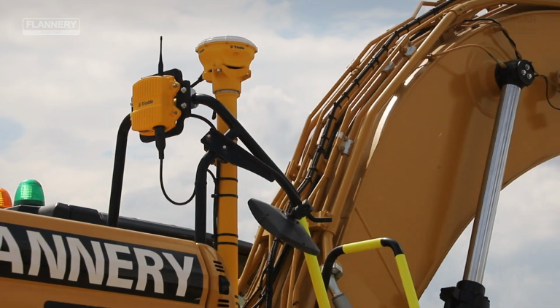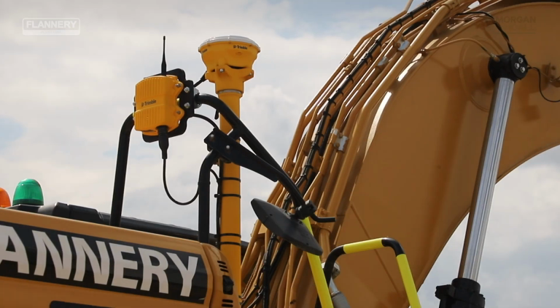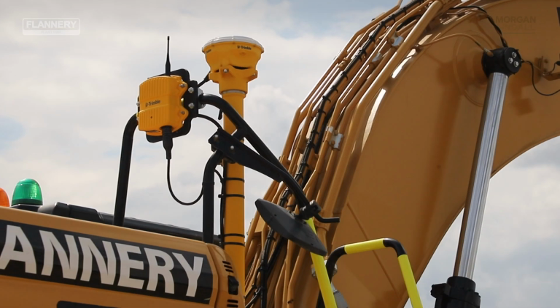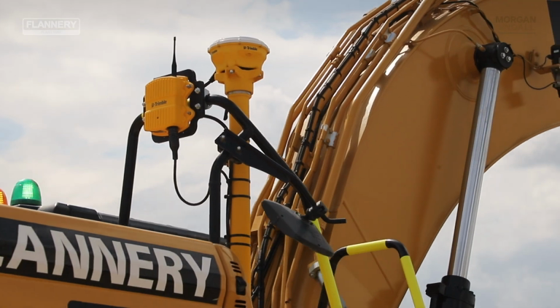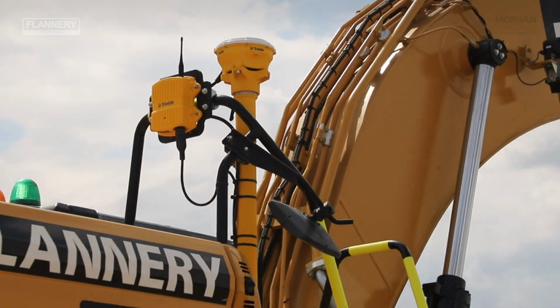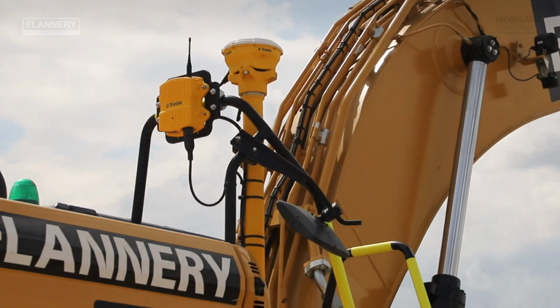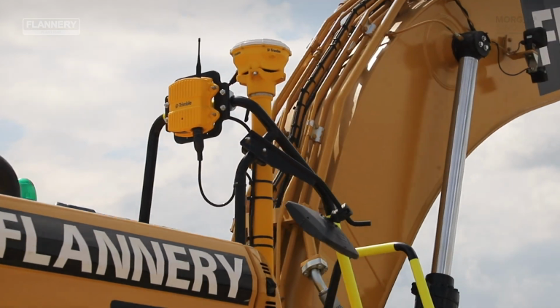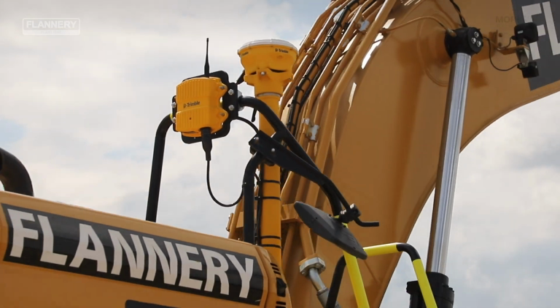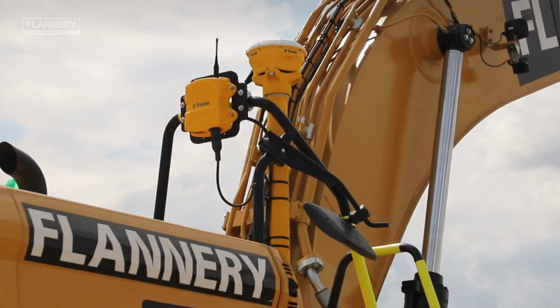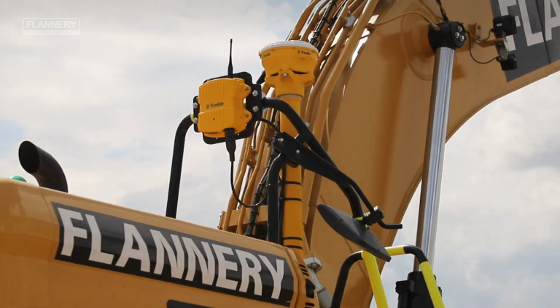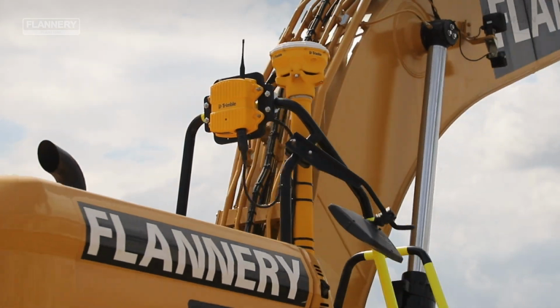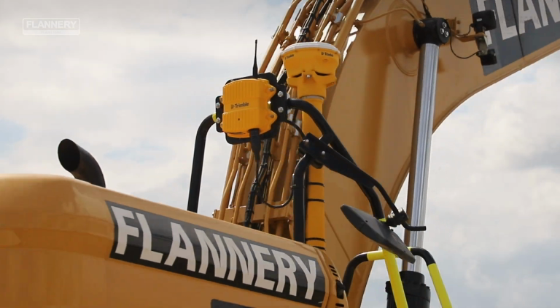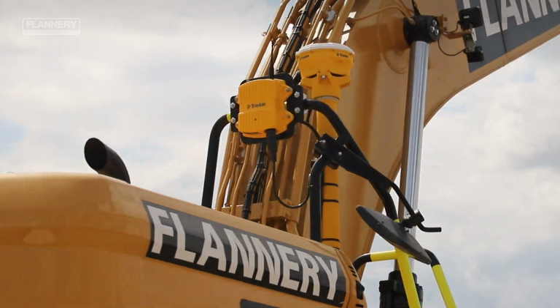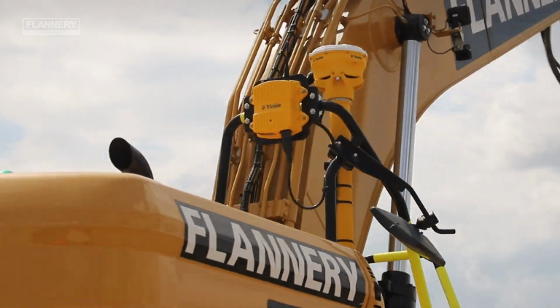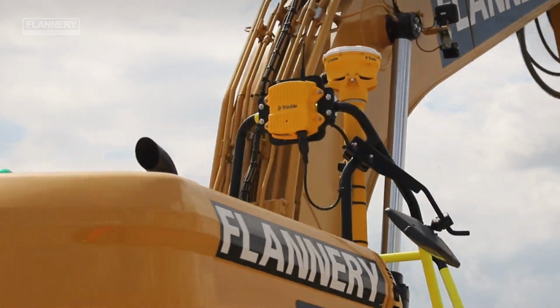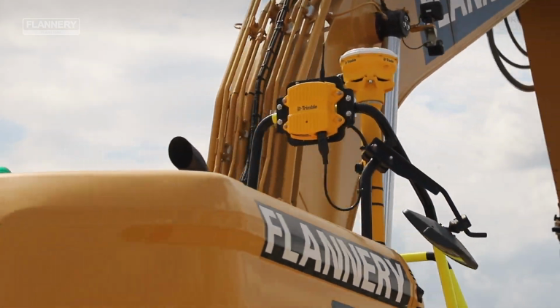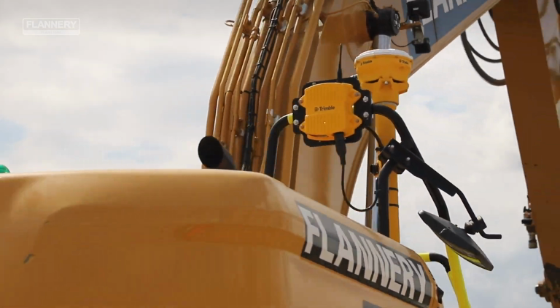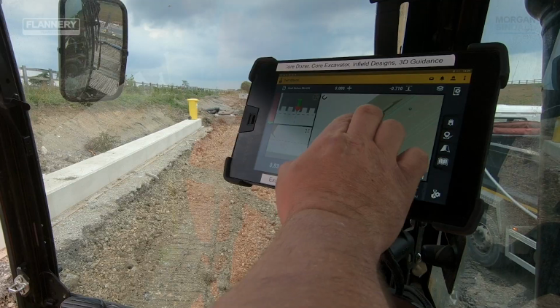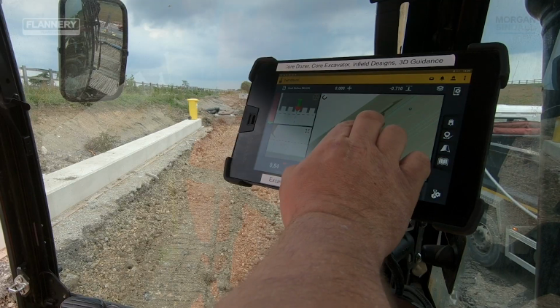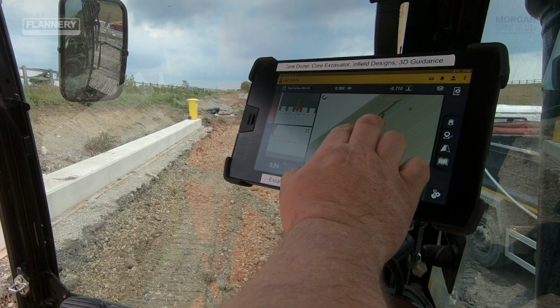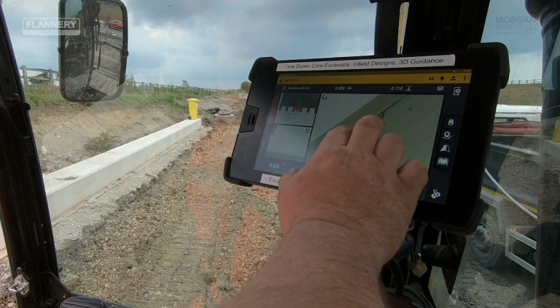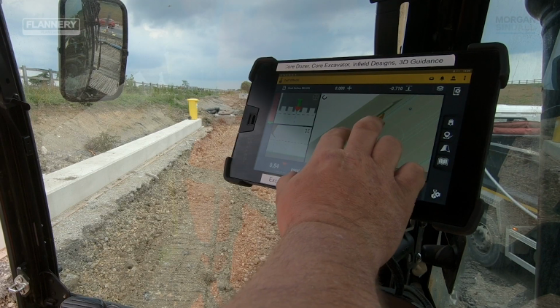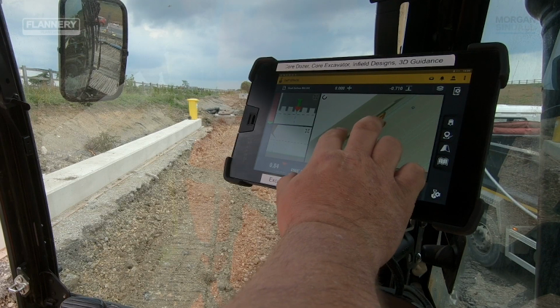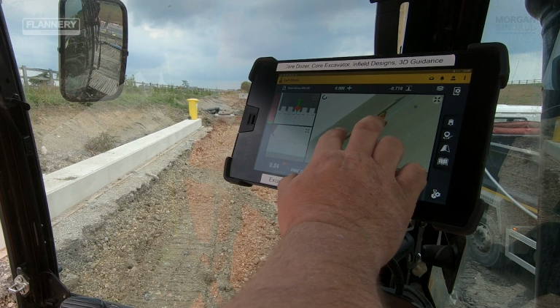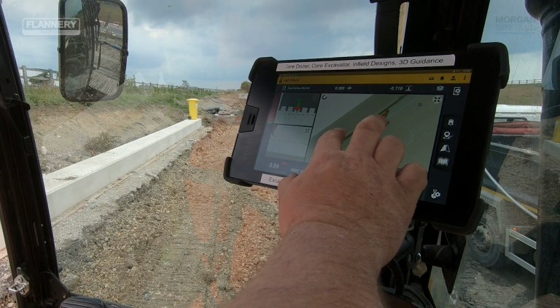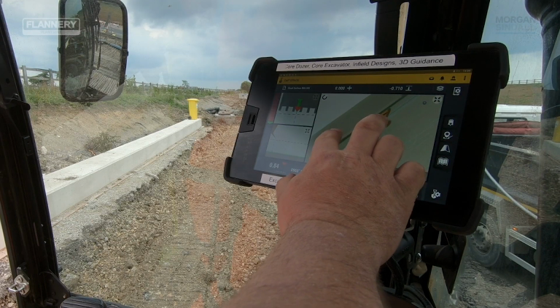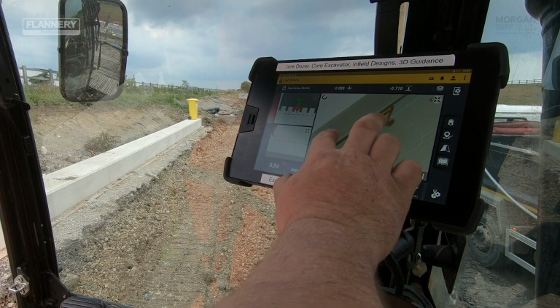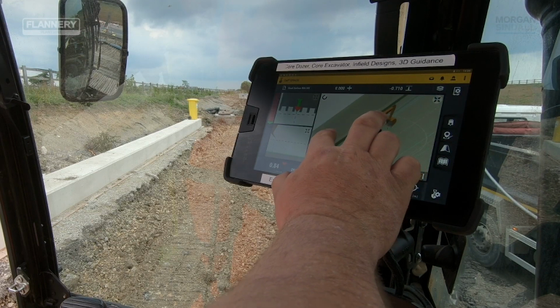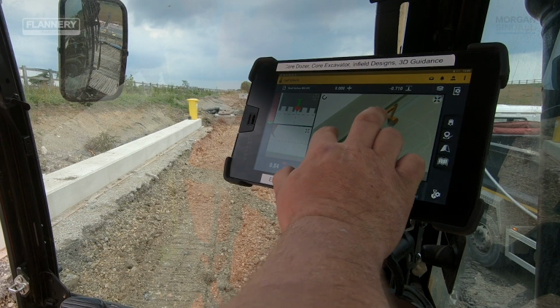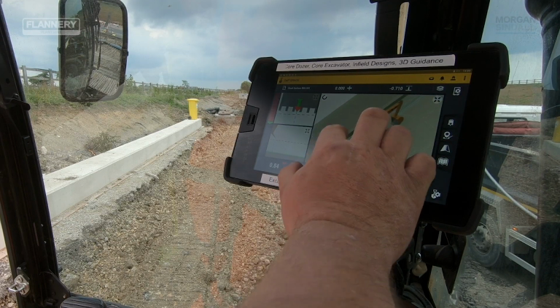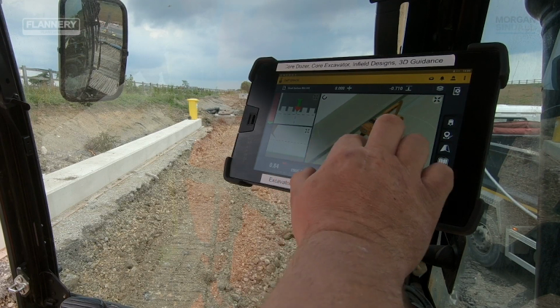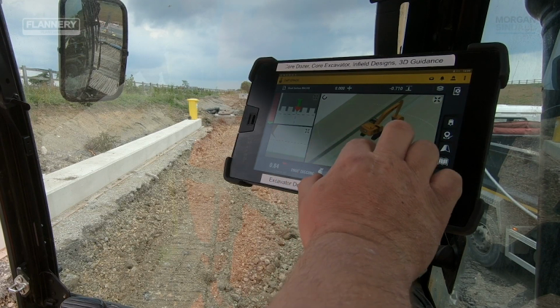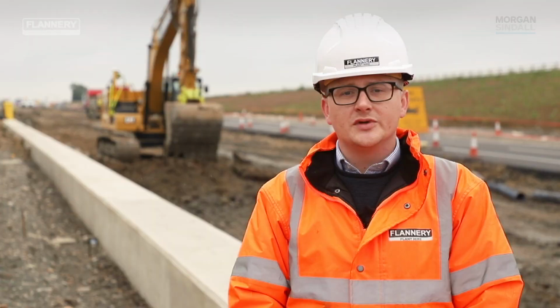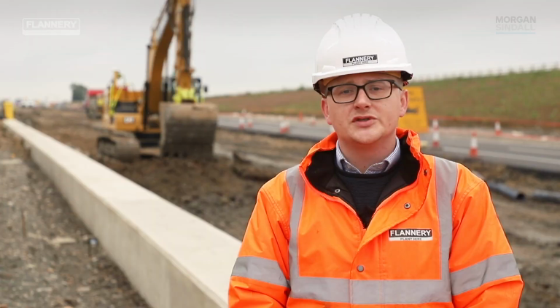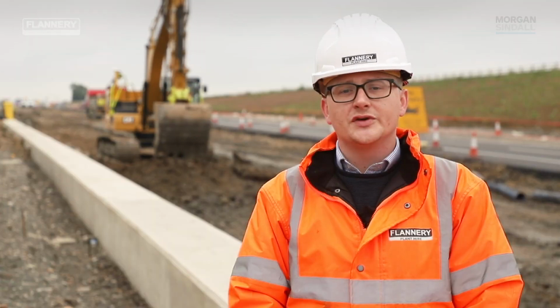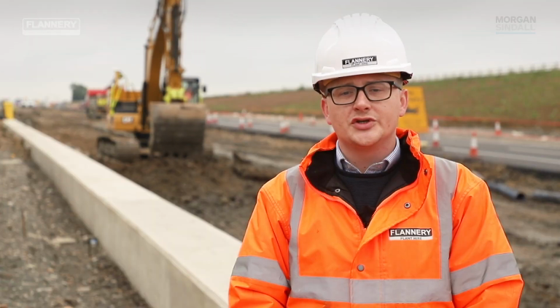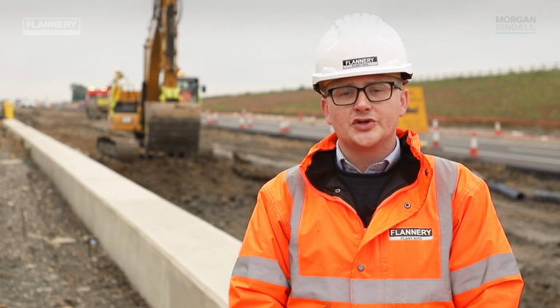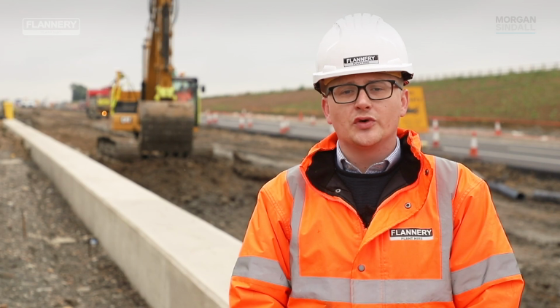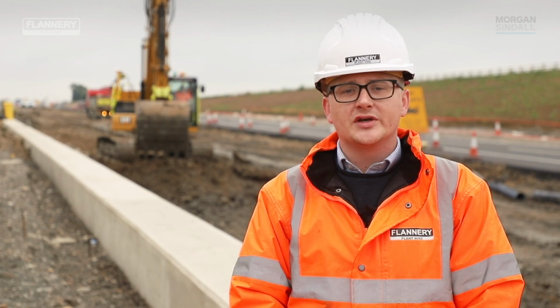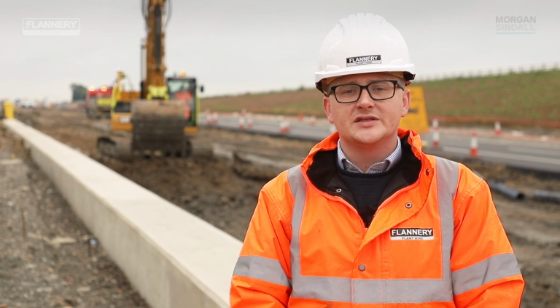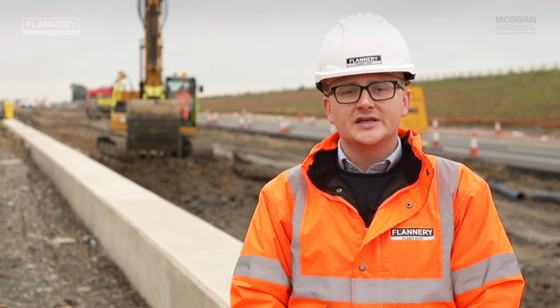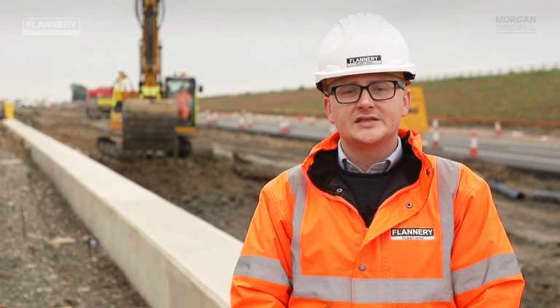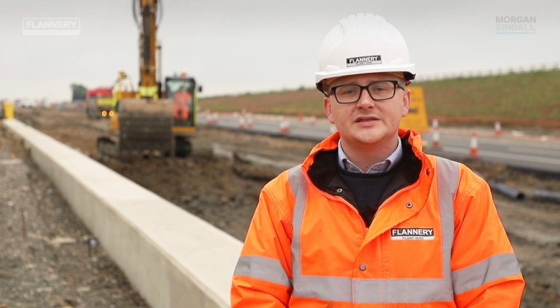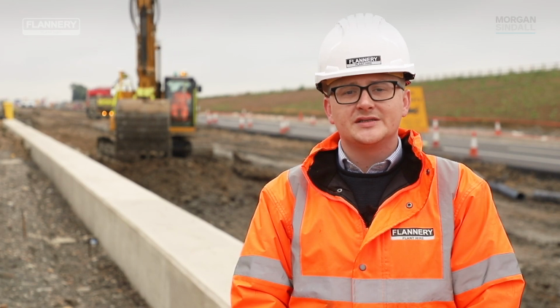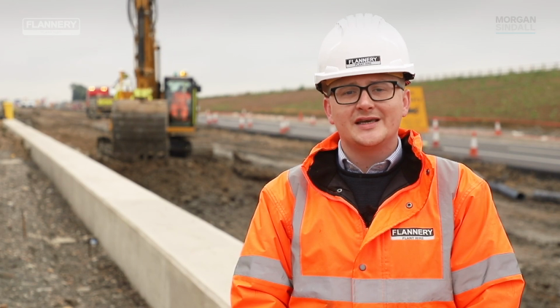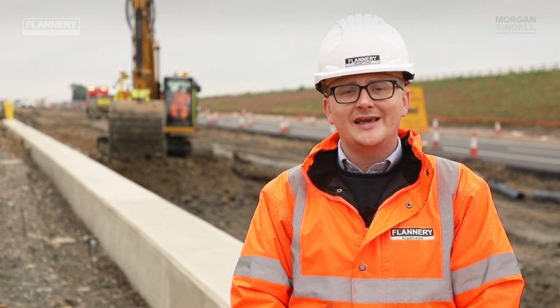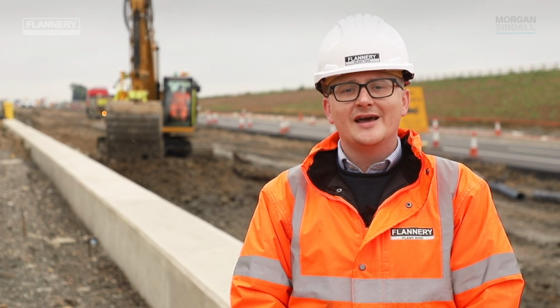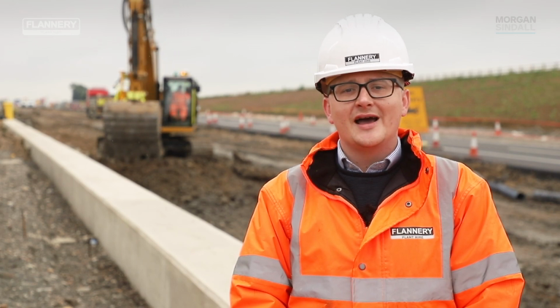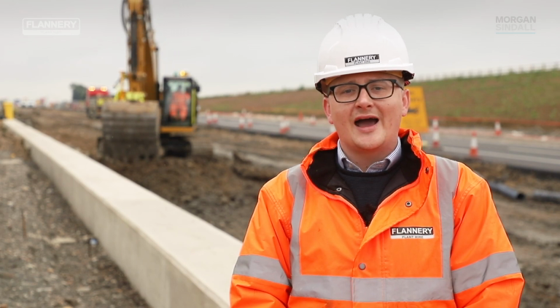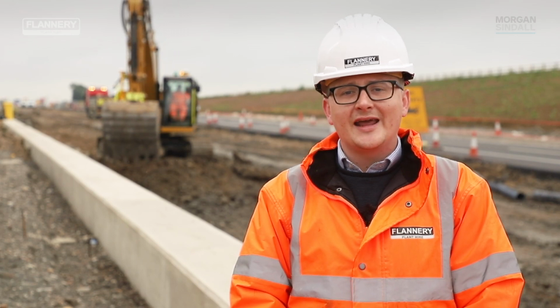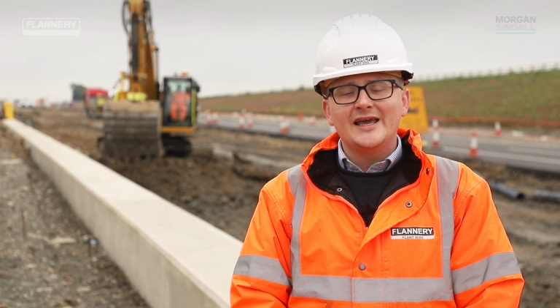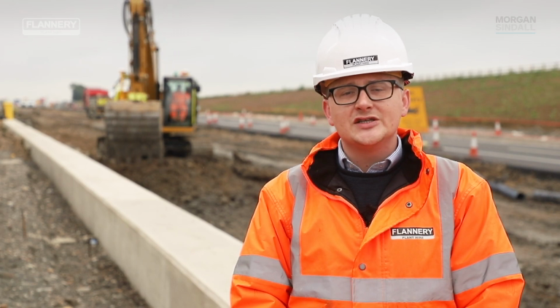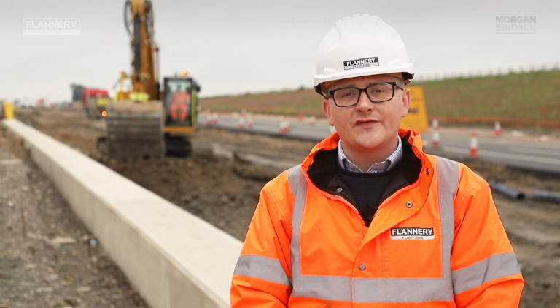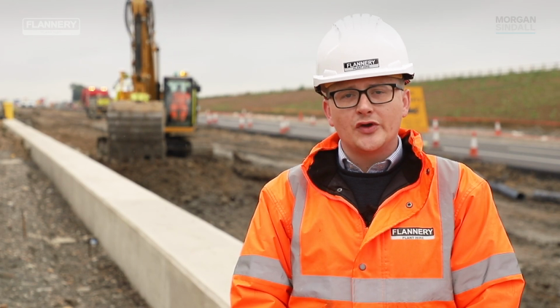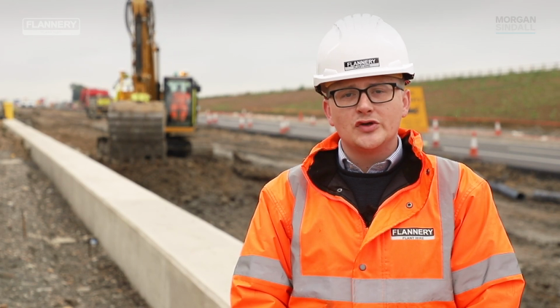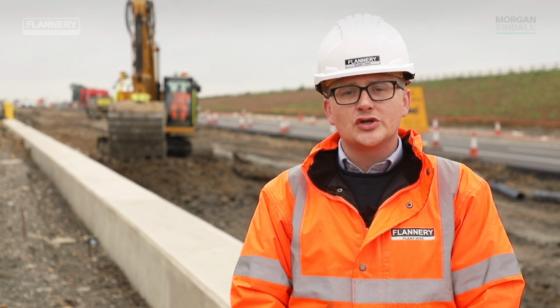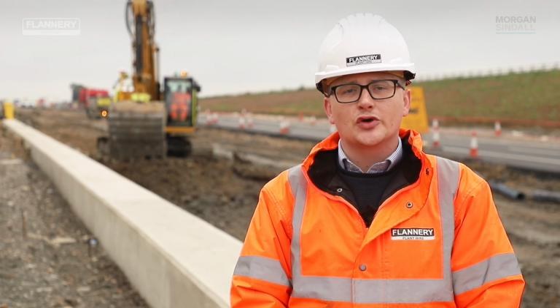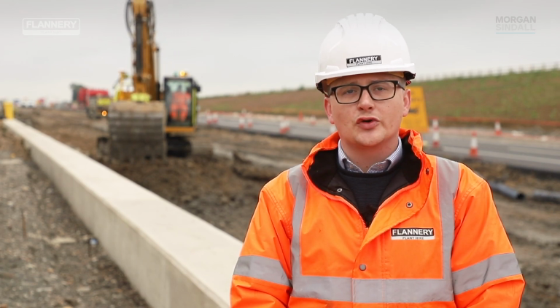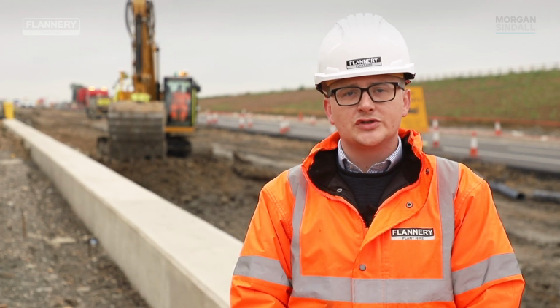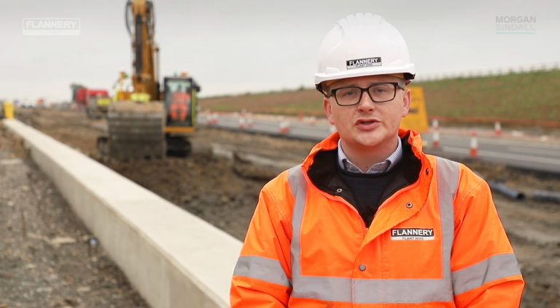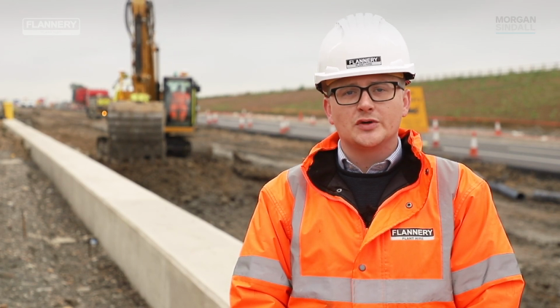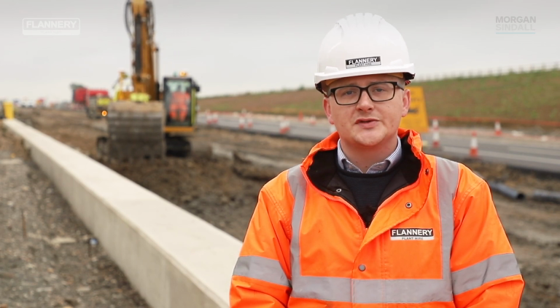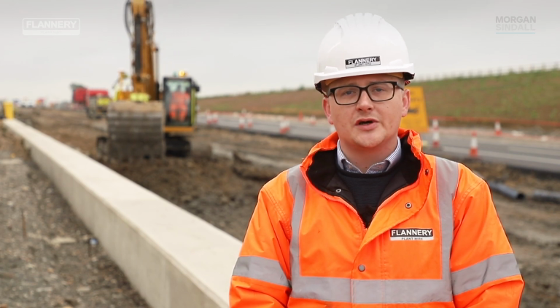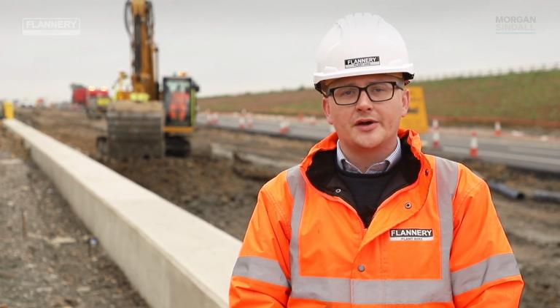We are also using Trimble Earthworks, their latest GPS platform, to ensure consistency and ease of use across the job site.